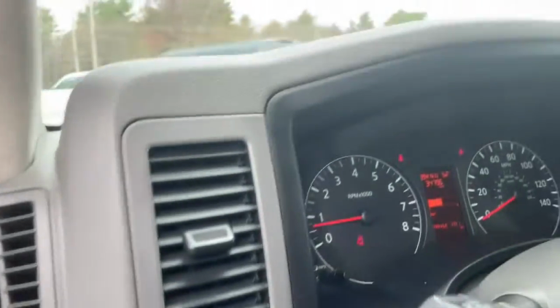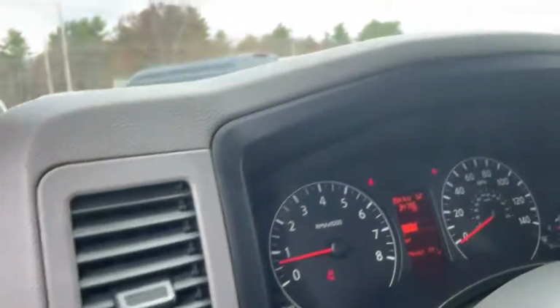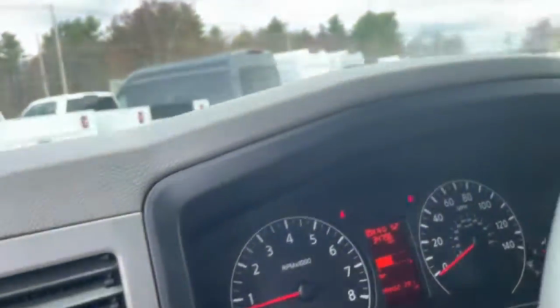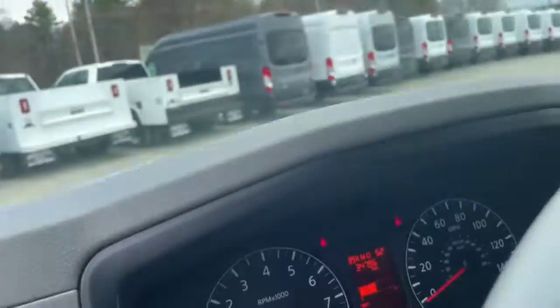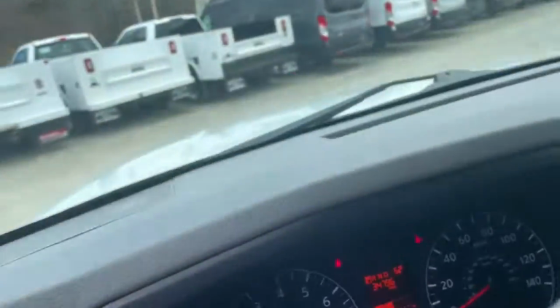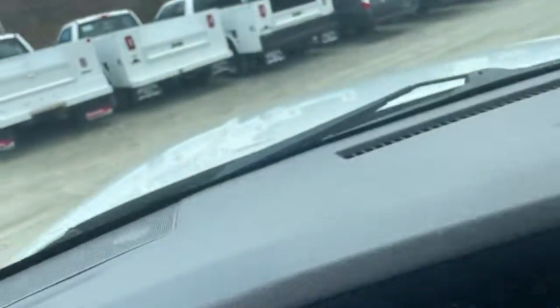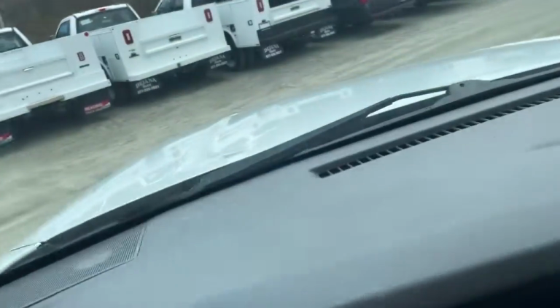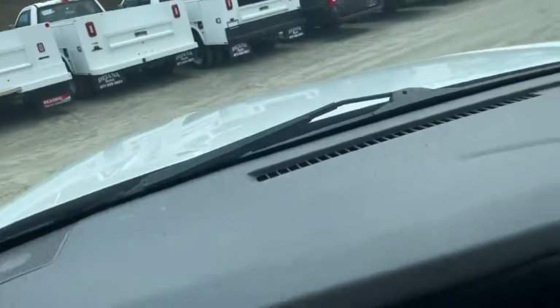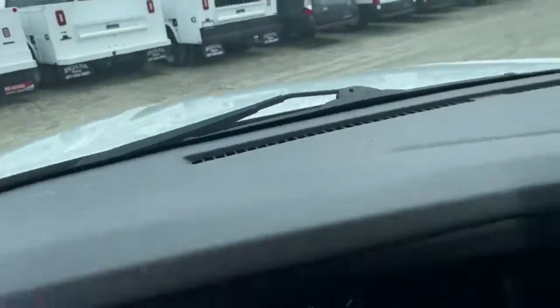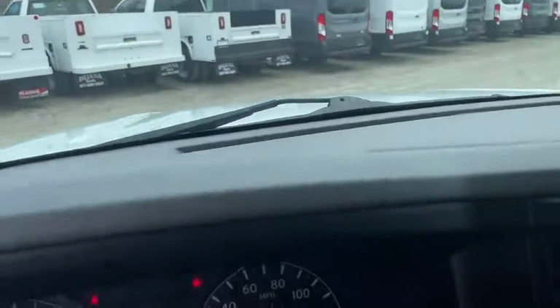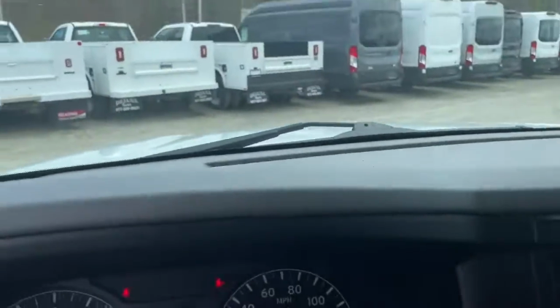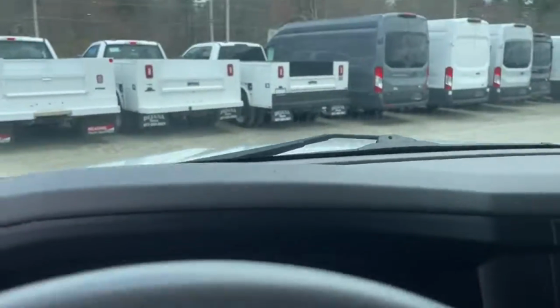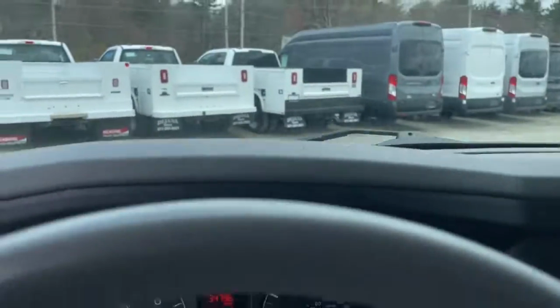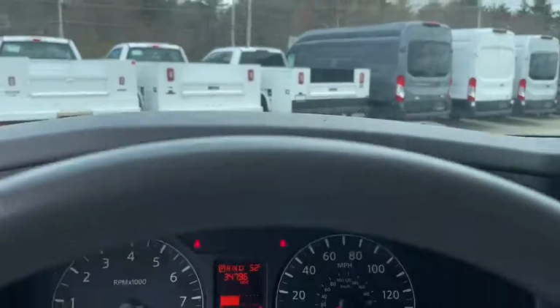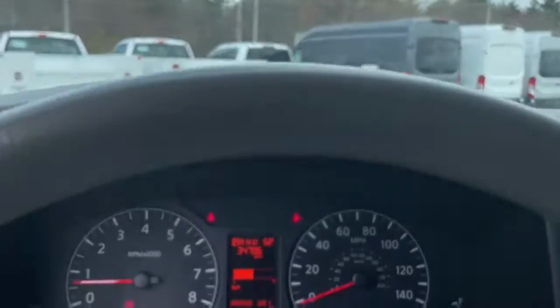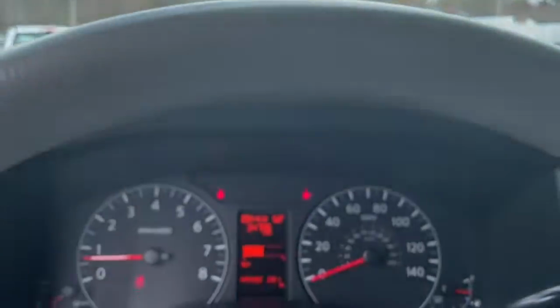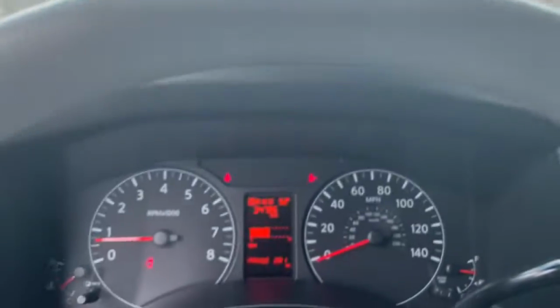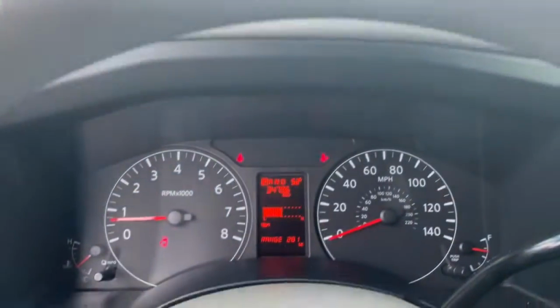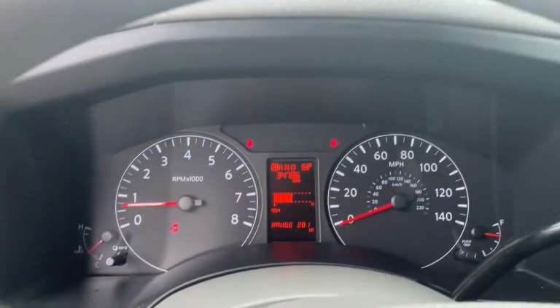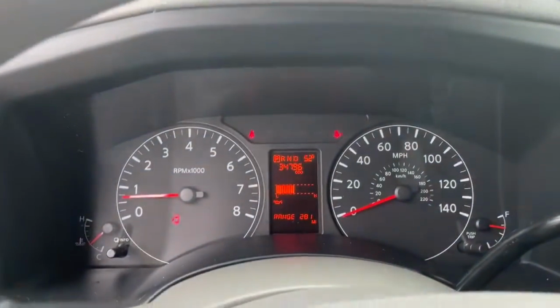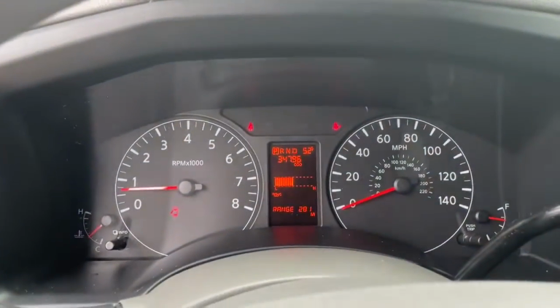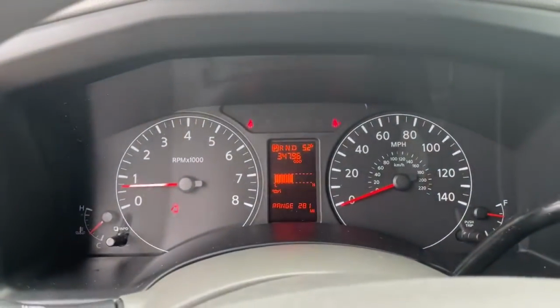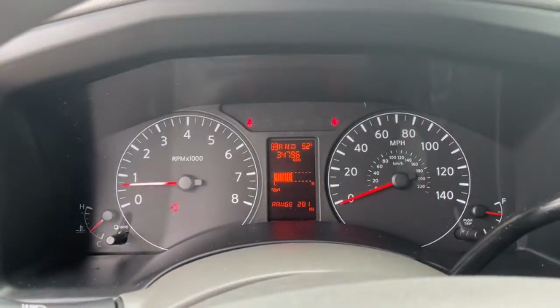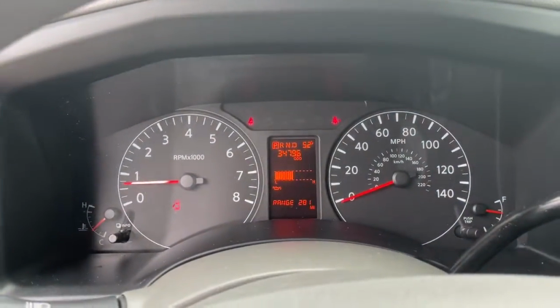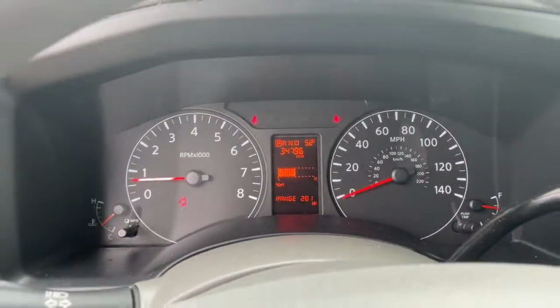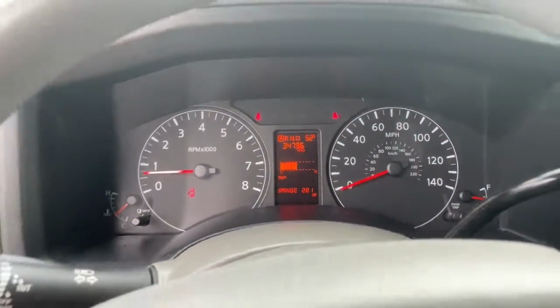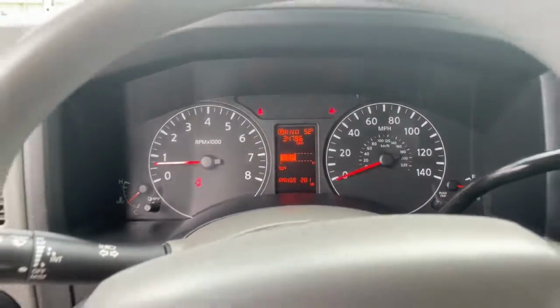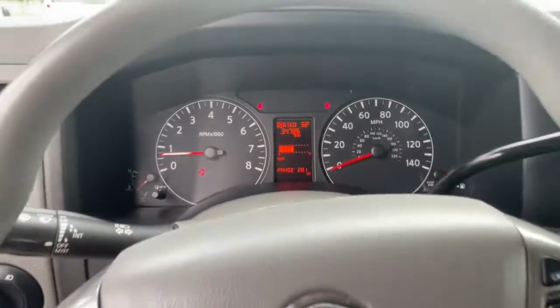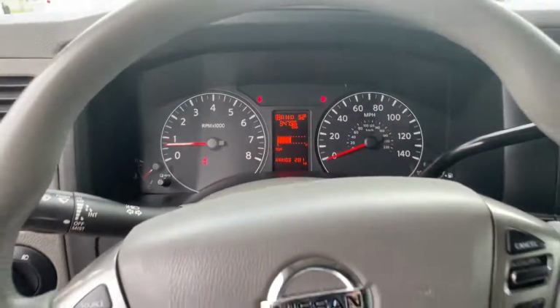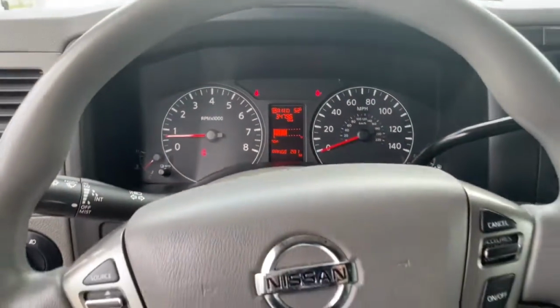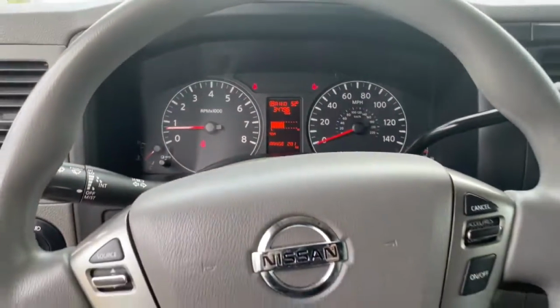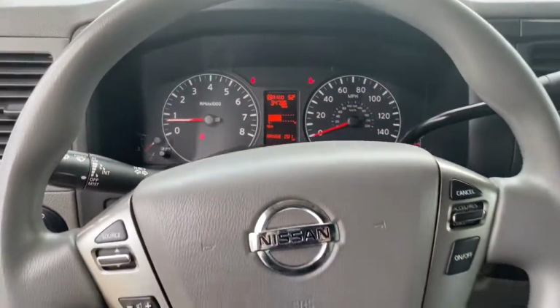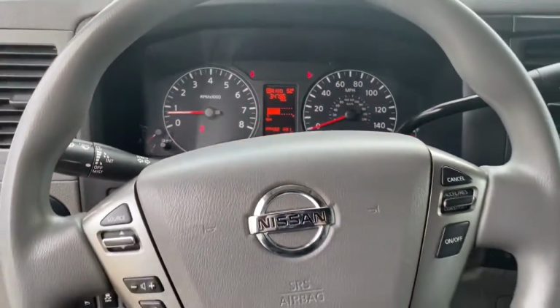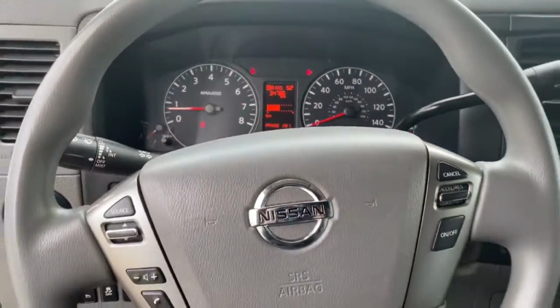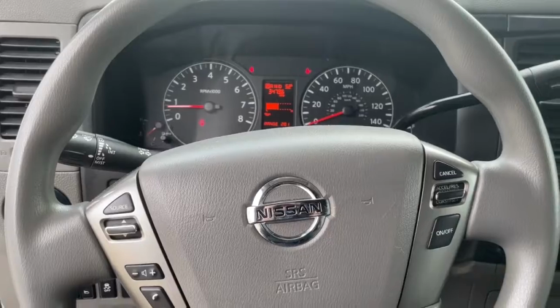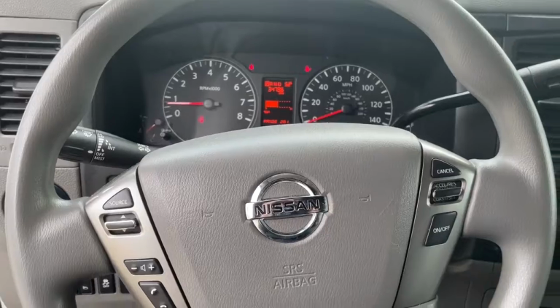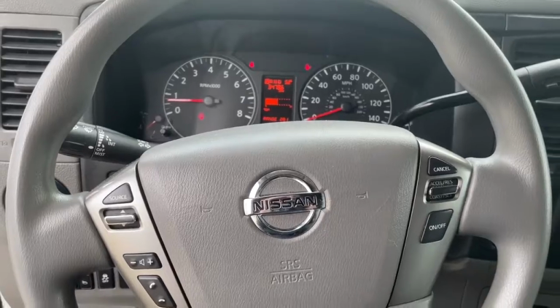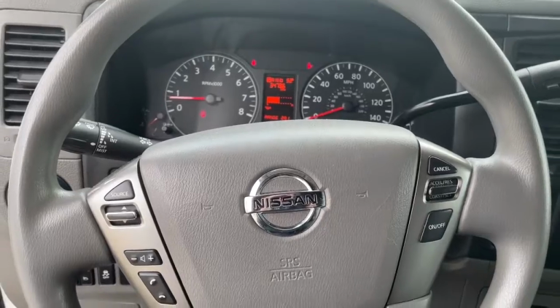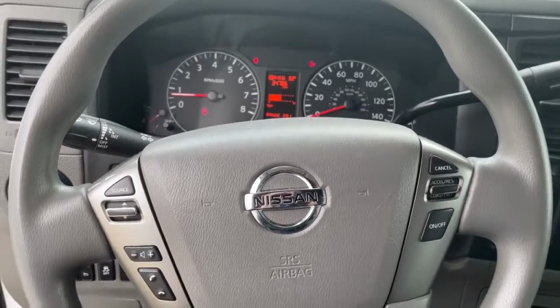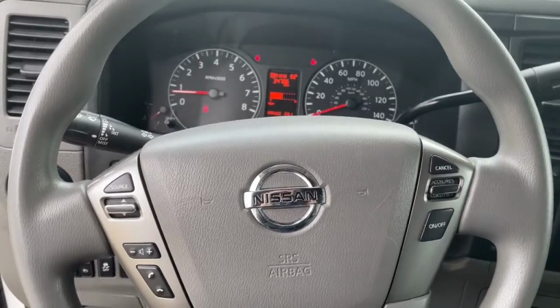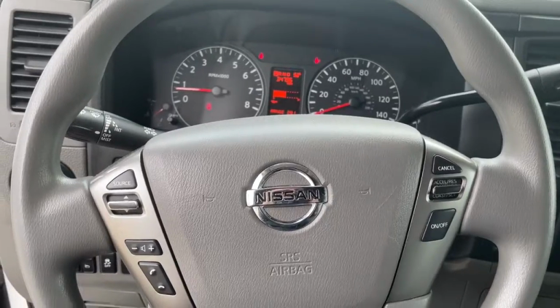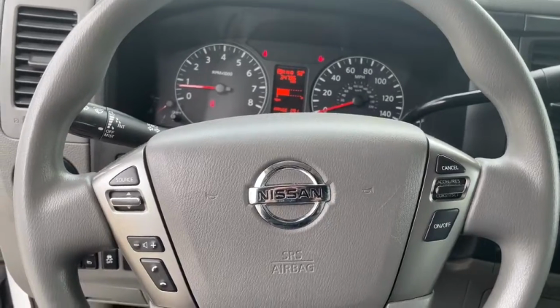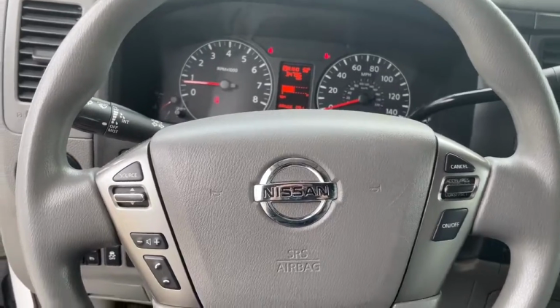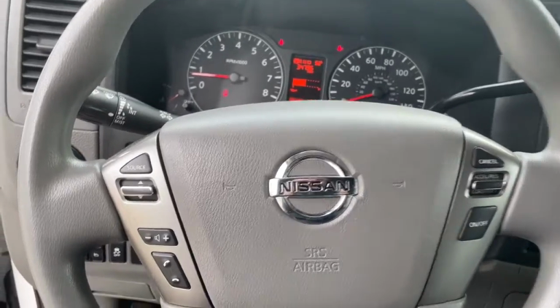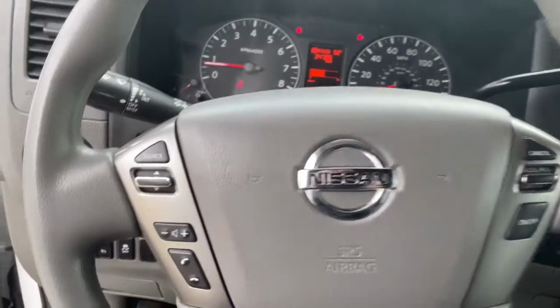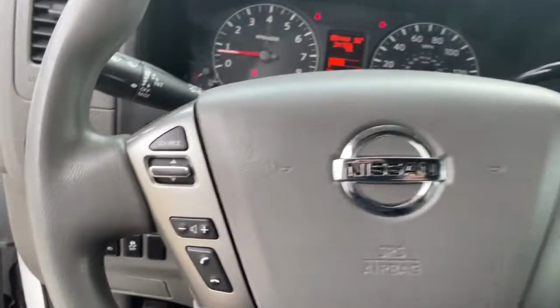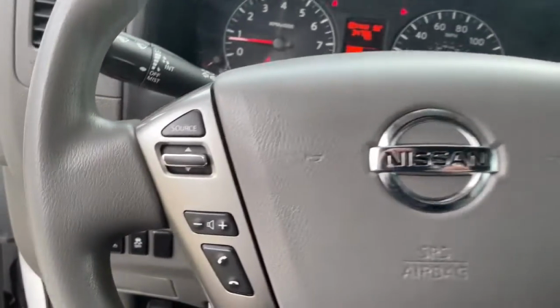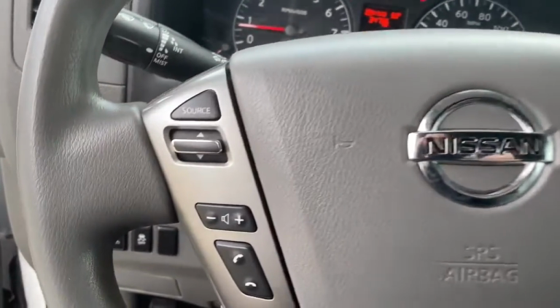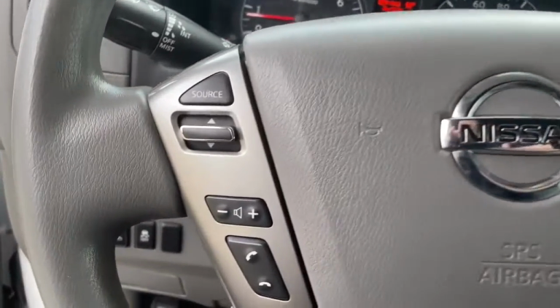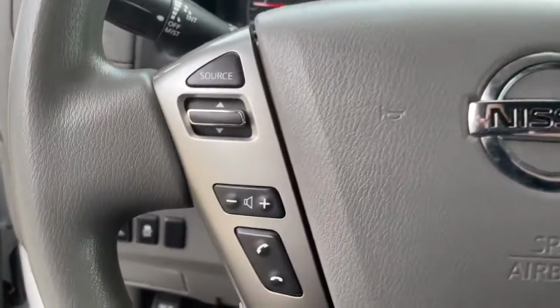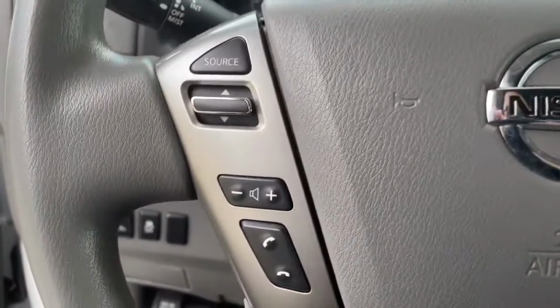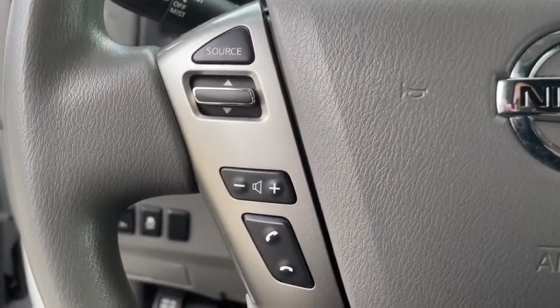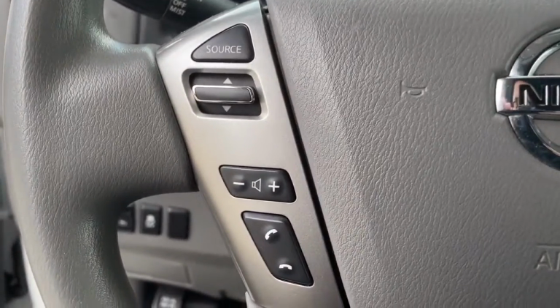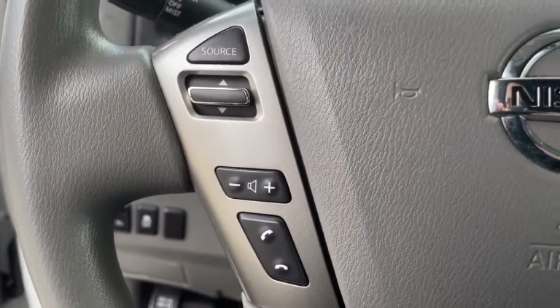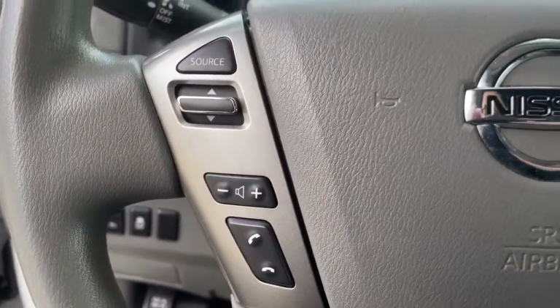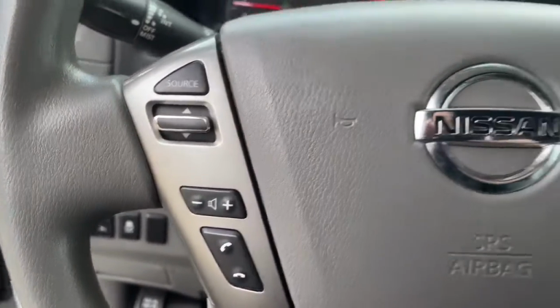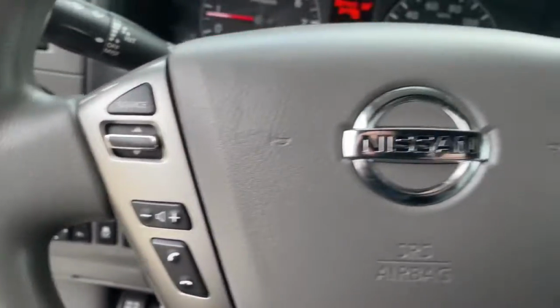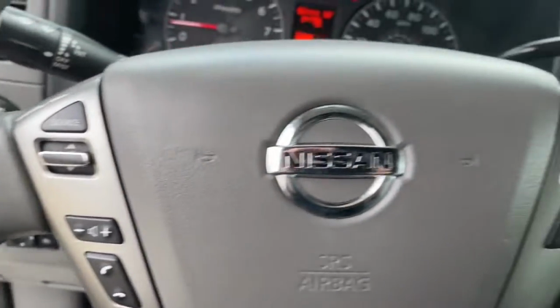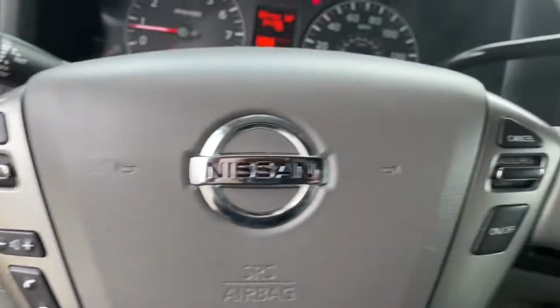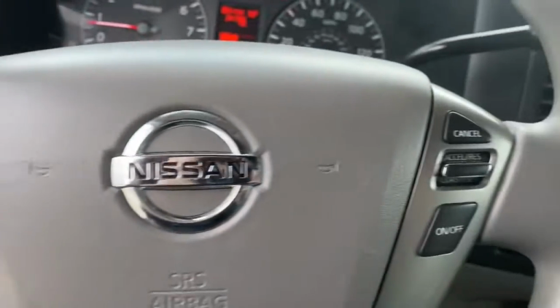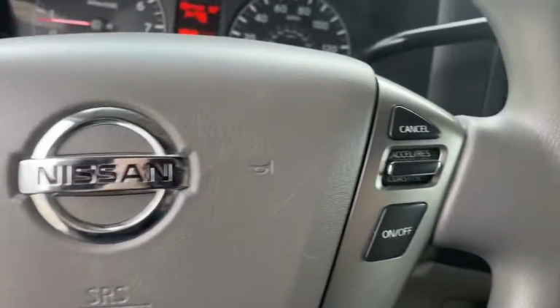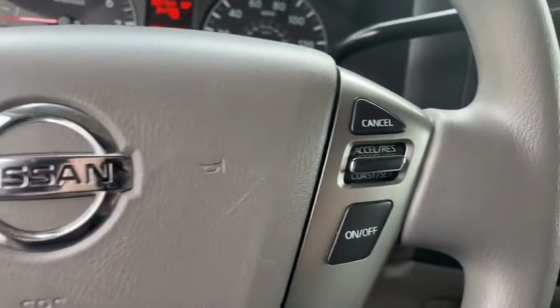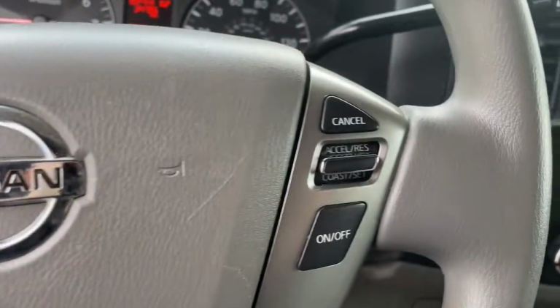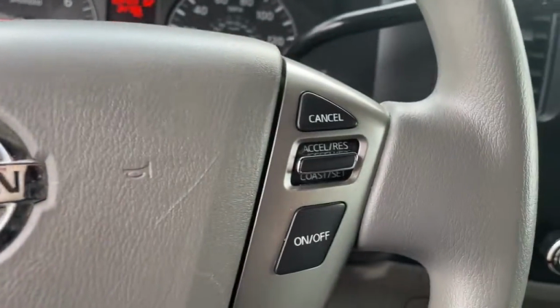Let this NV van give your business the best chance for success. Our team will give you an outstanding test drive experience. Stop in today.